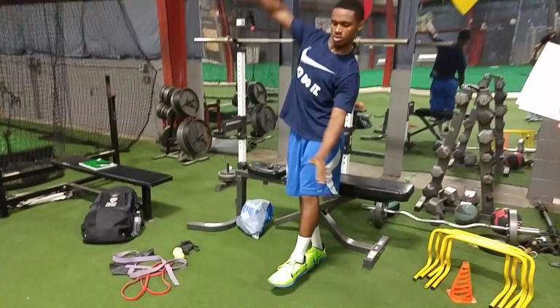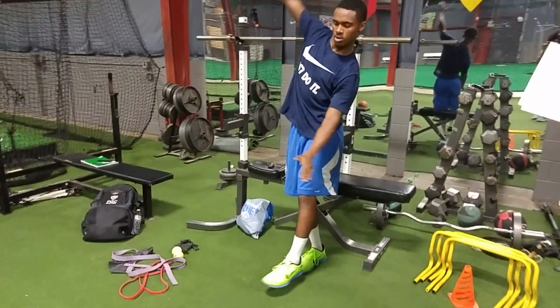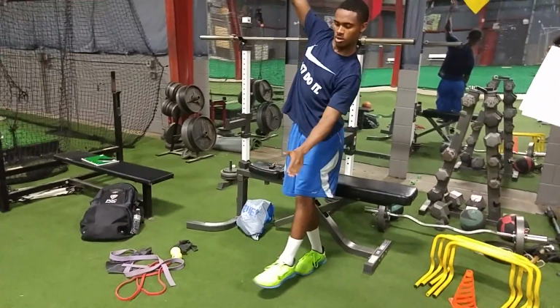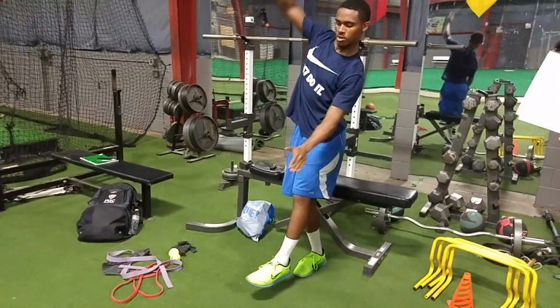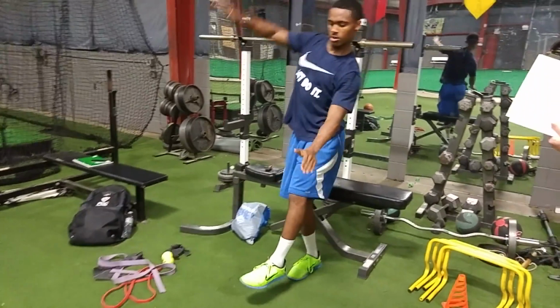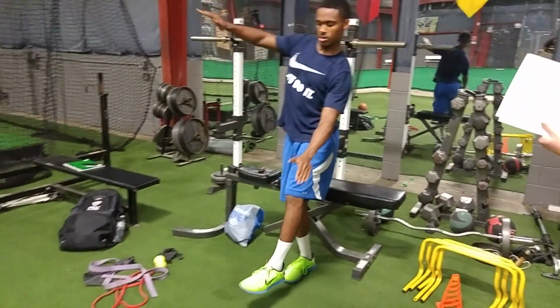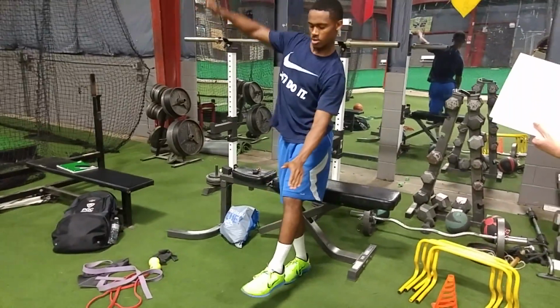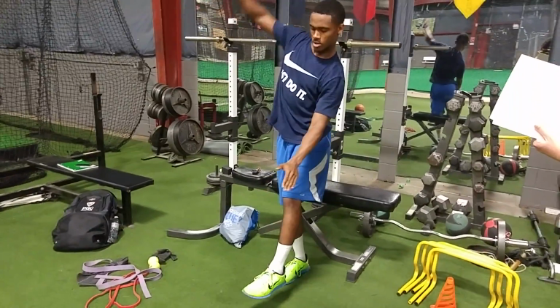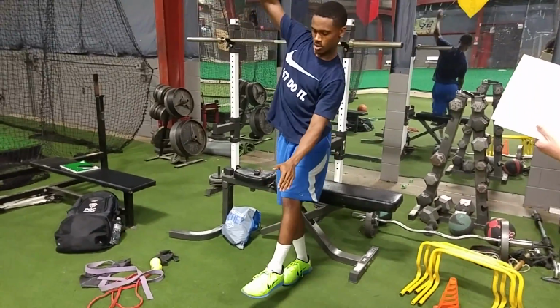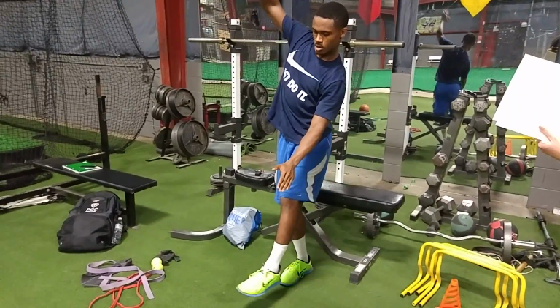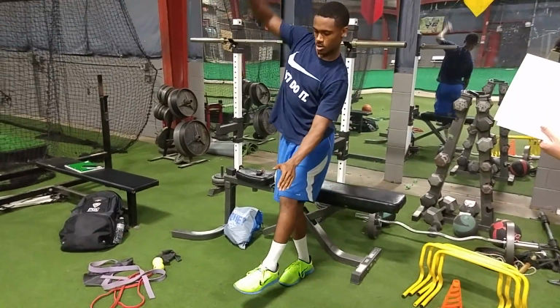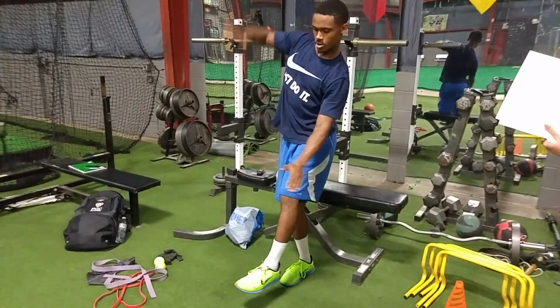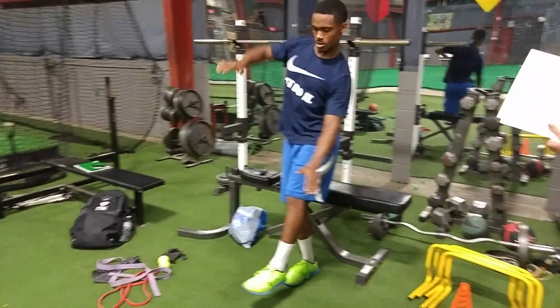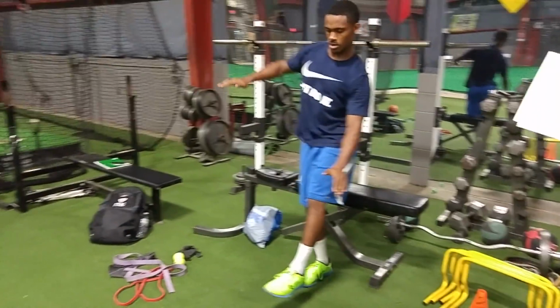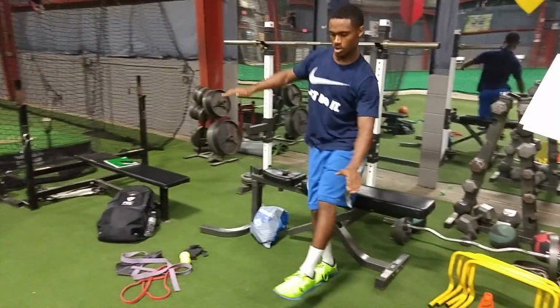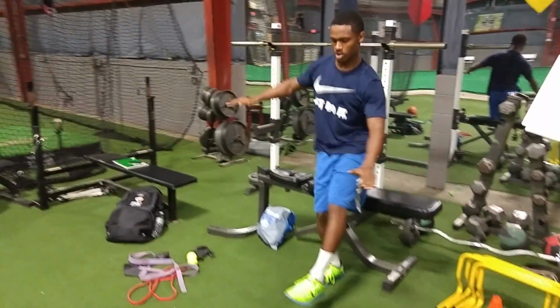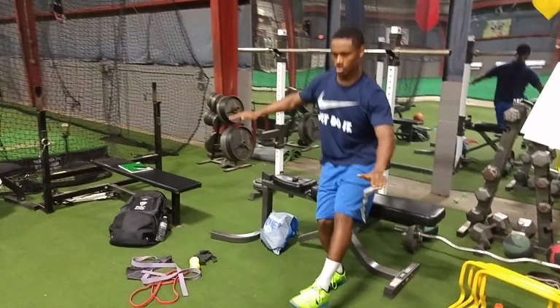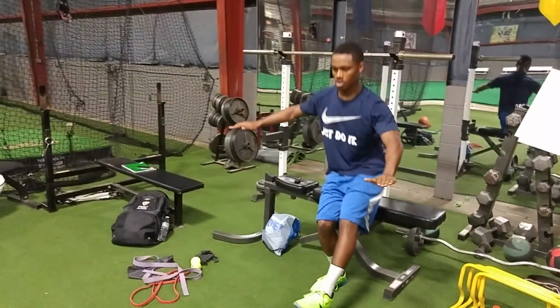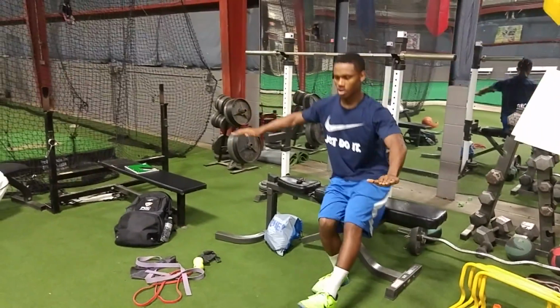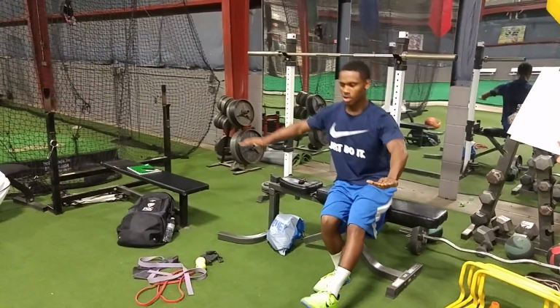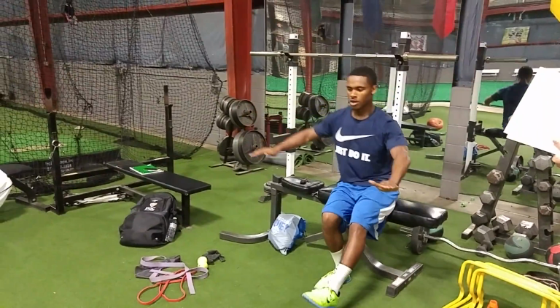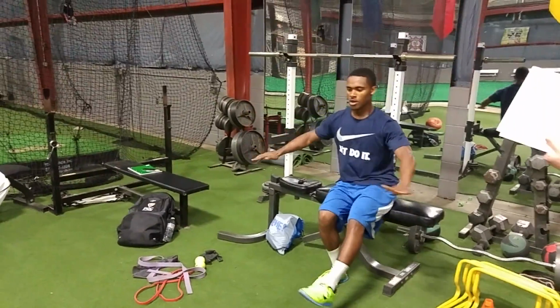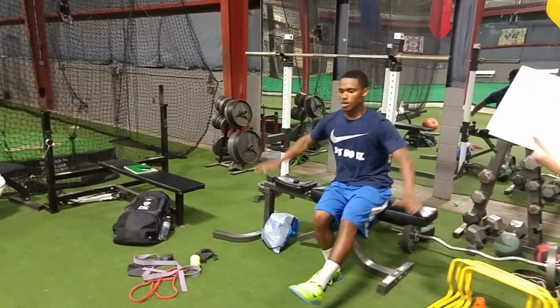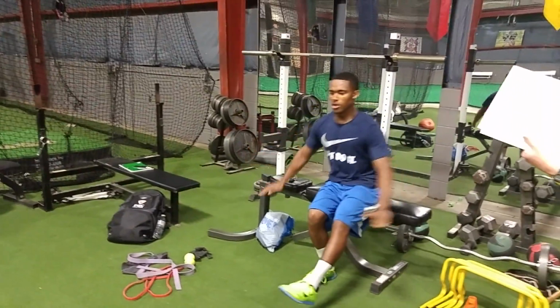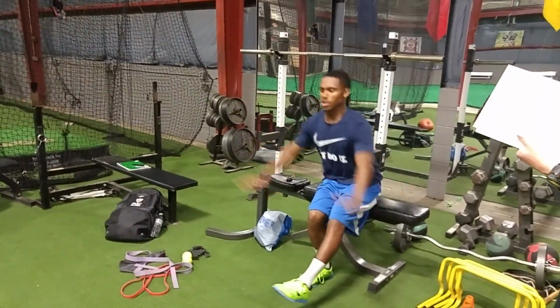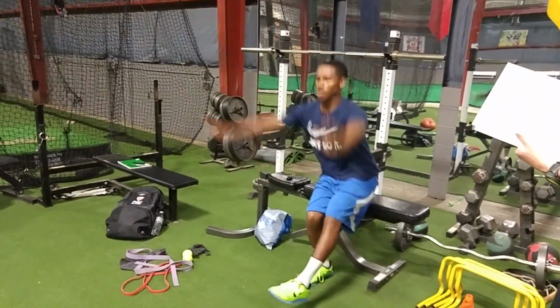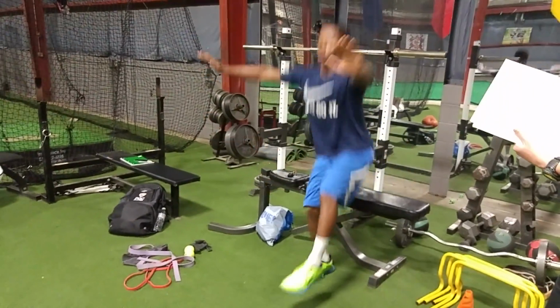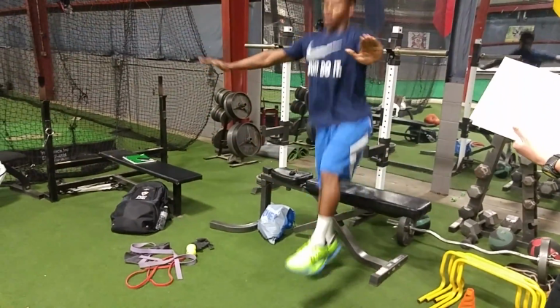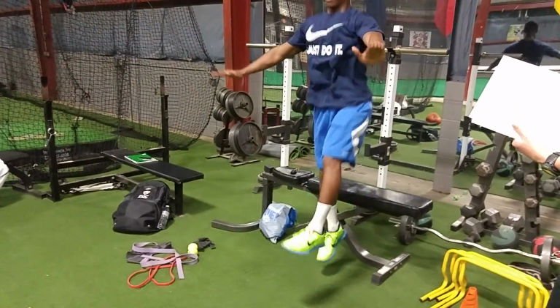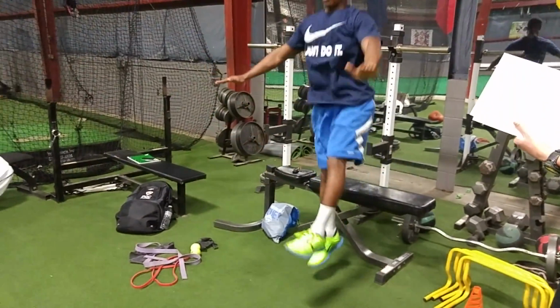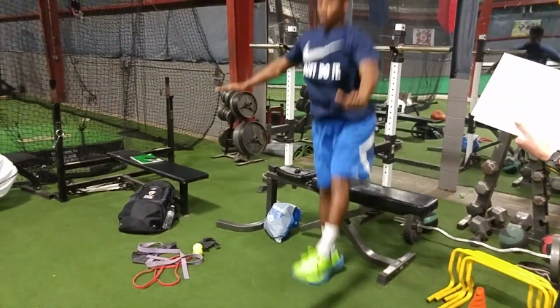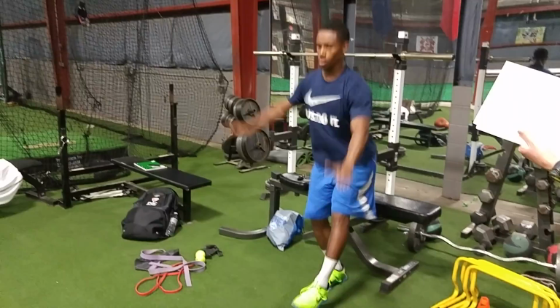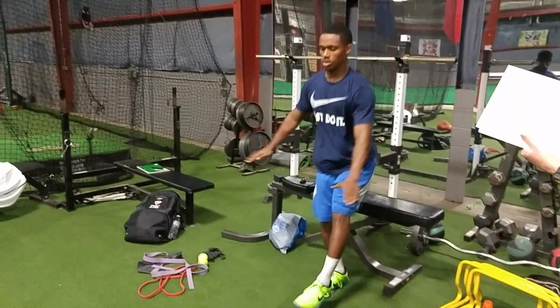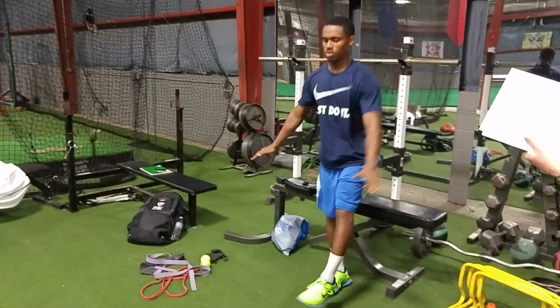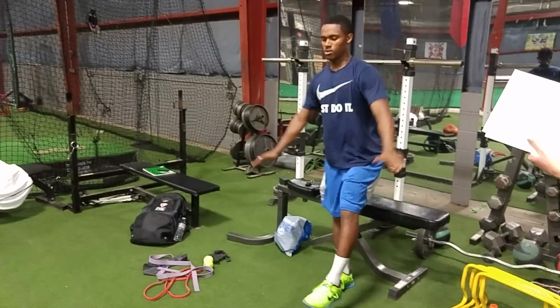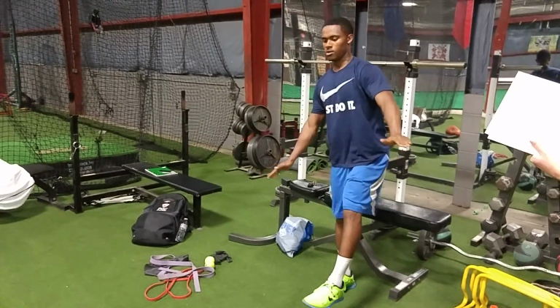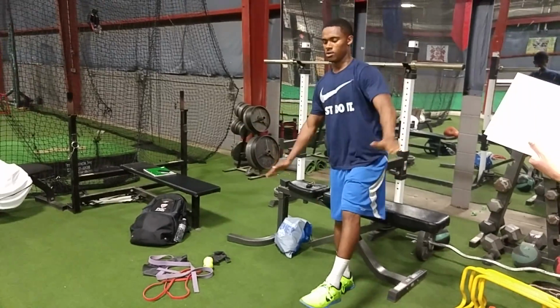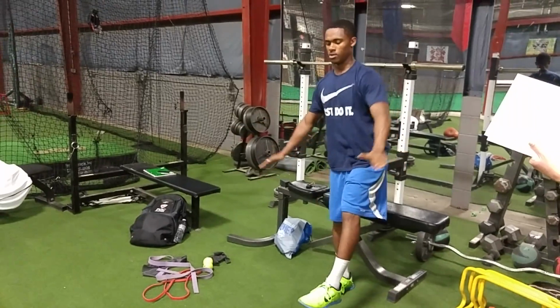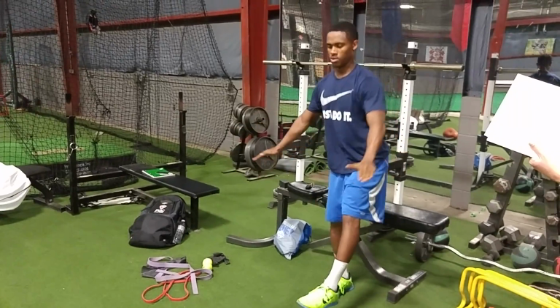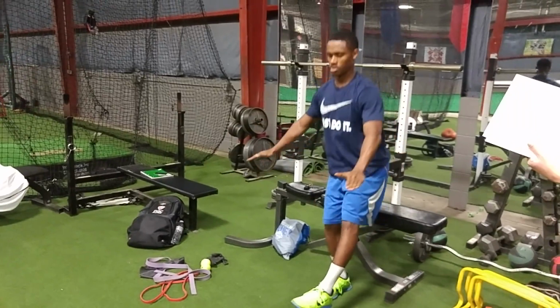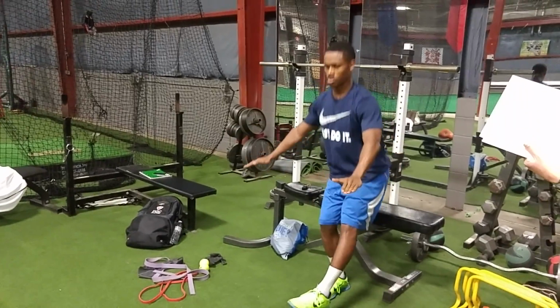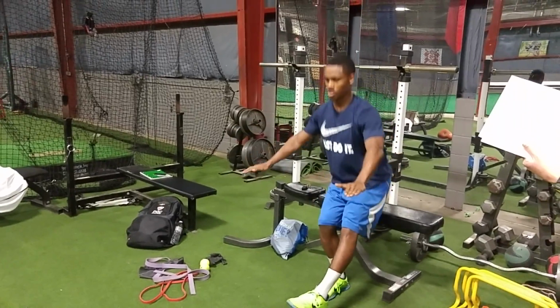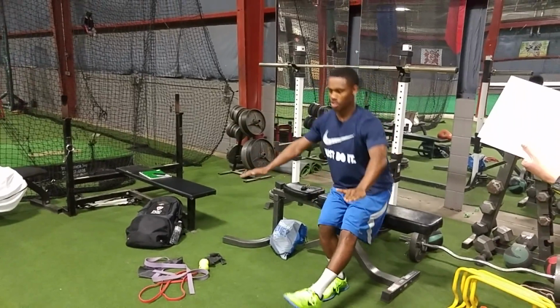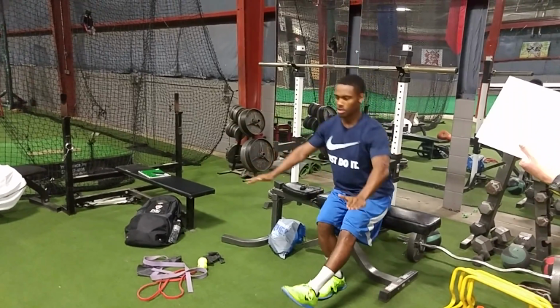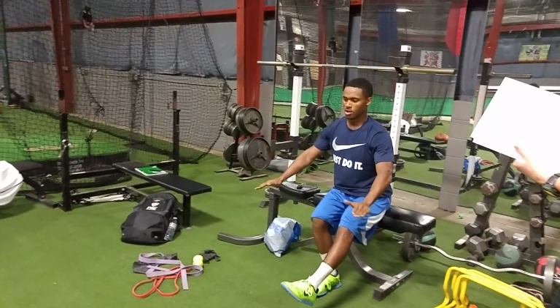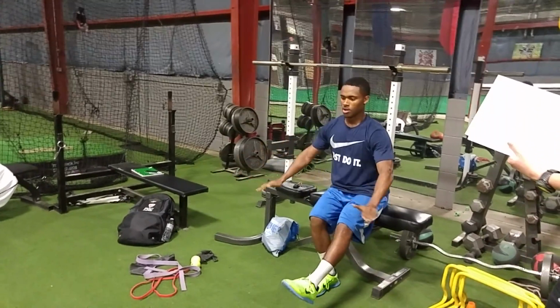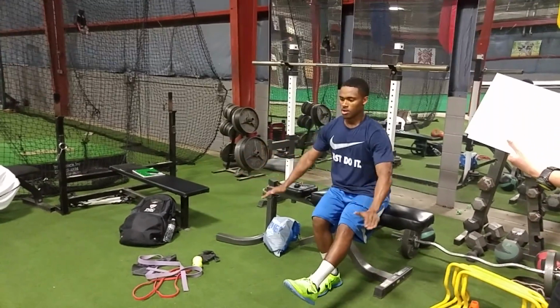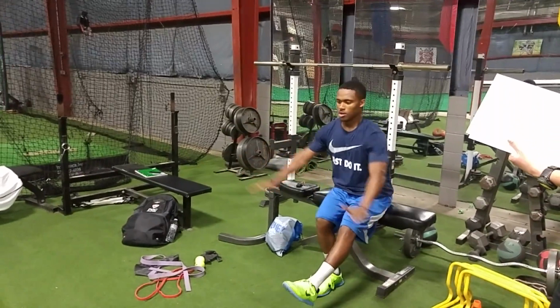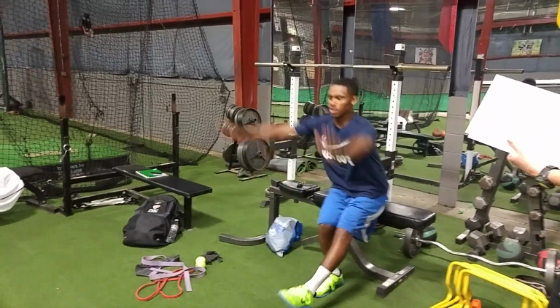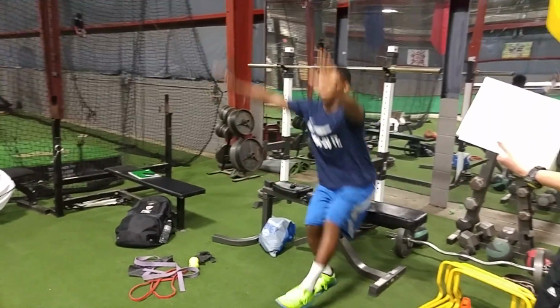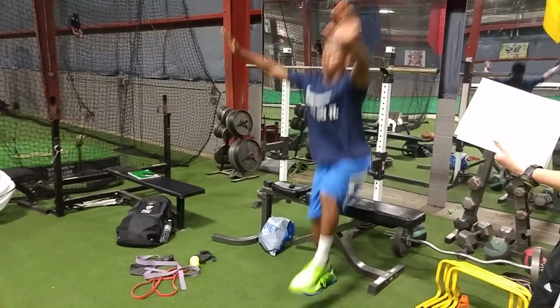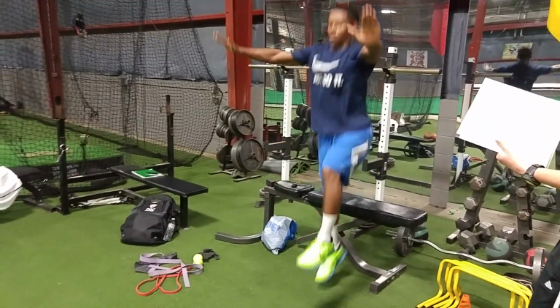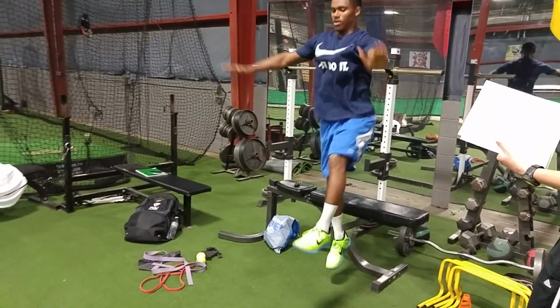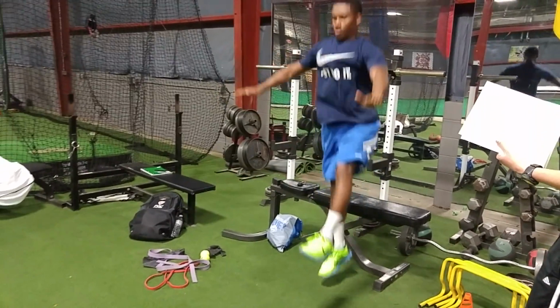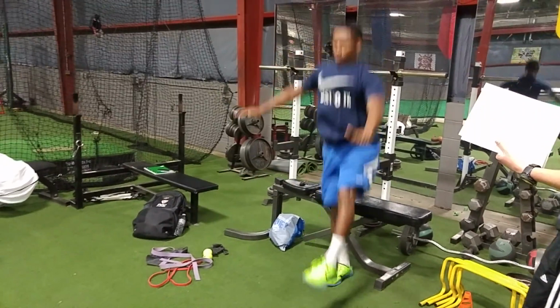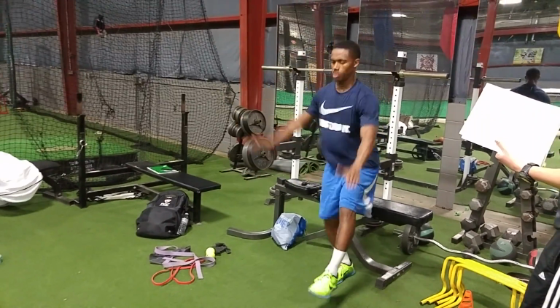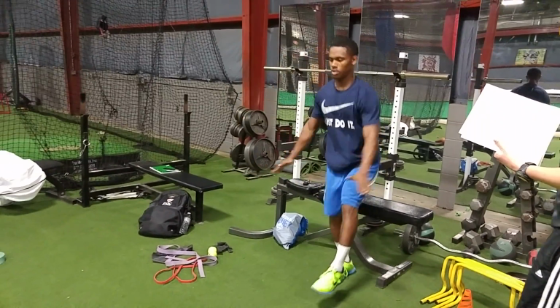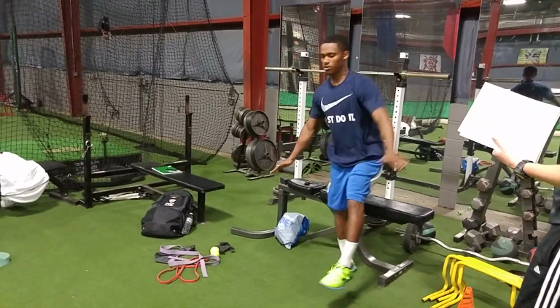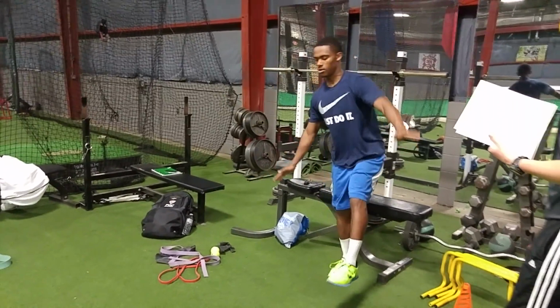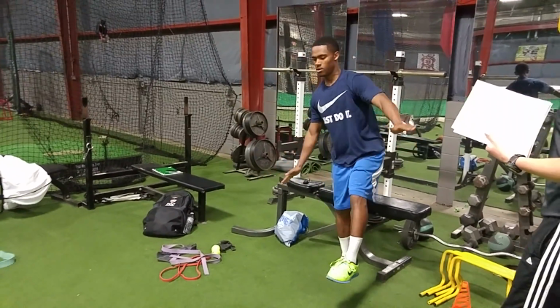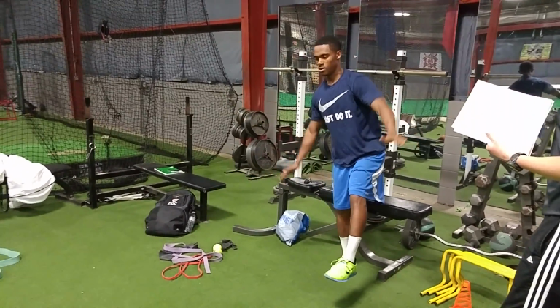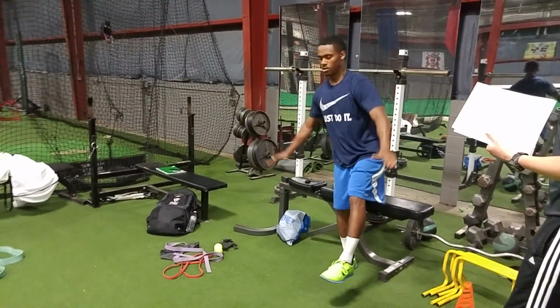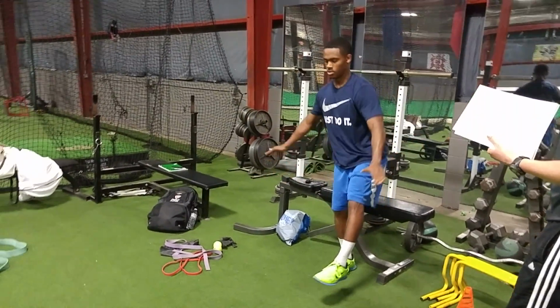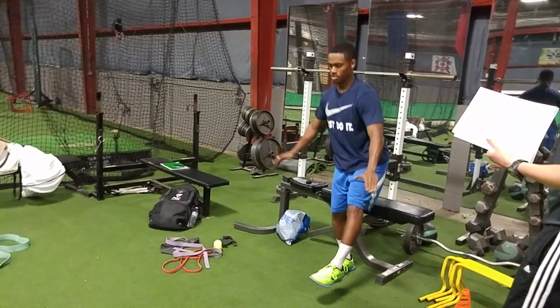Three big ones. Here we go. Yes. Nice. Great landing.